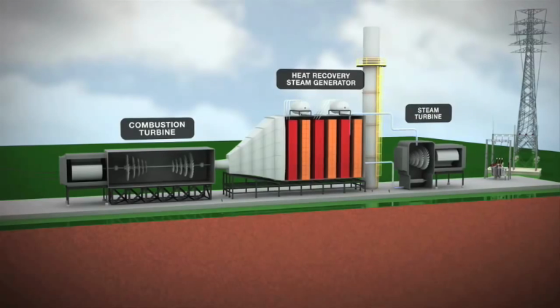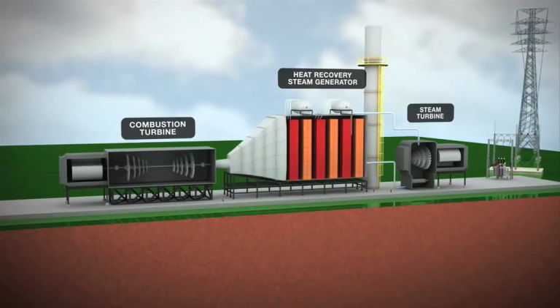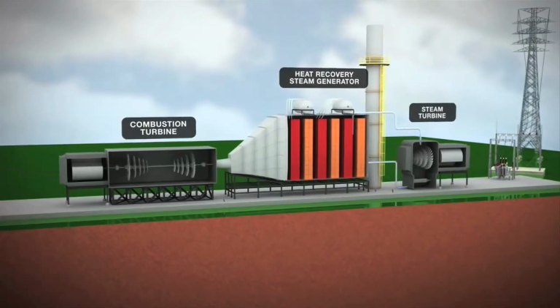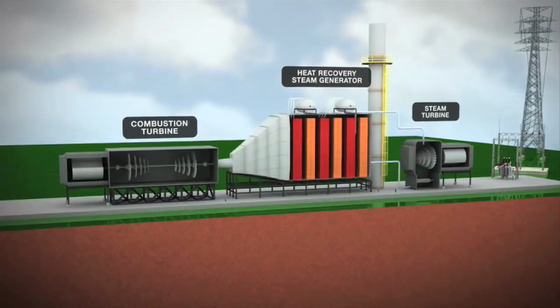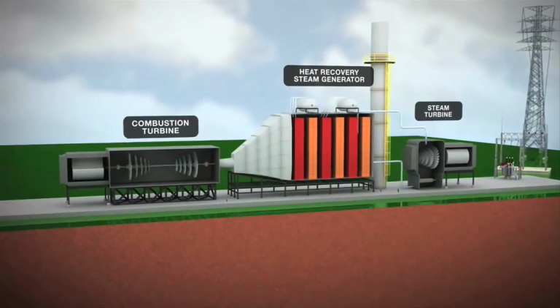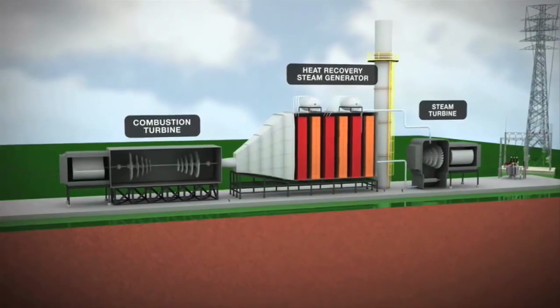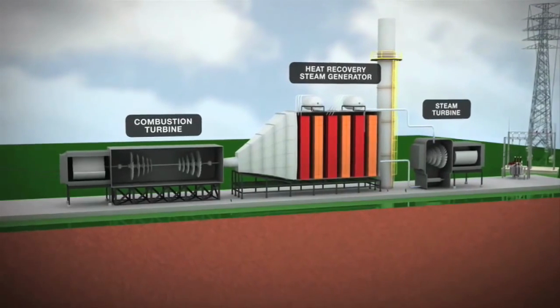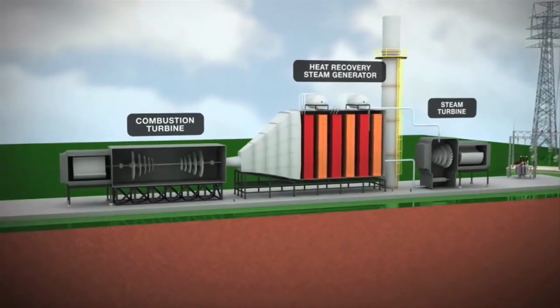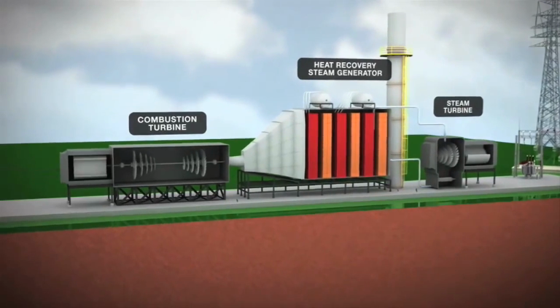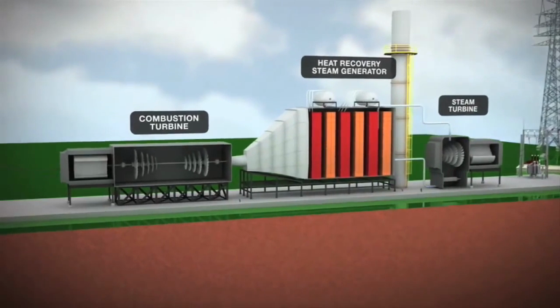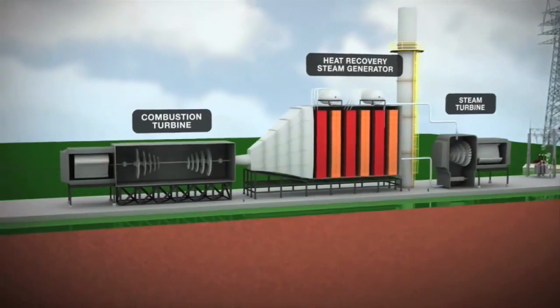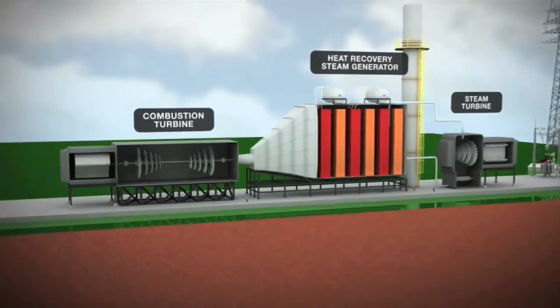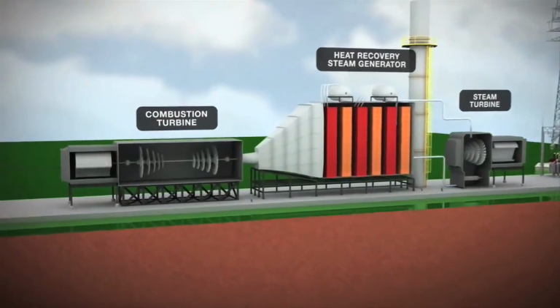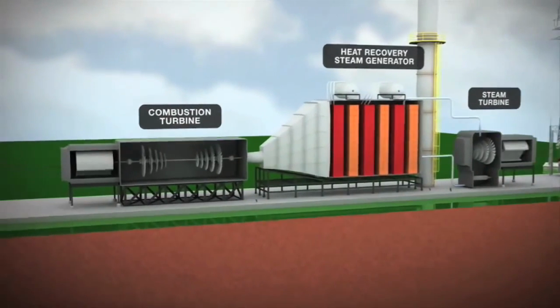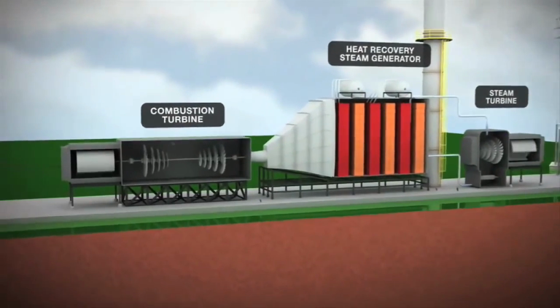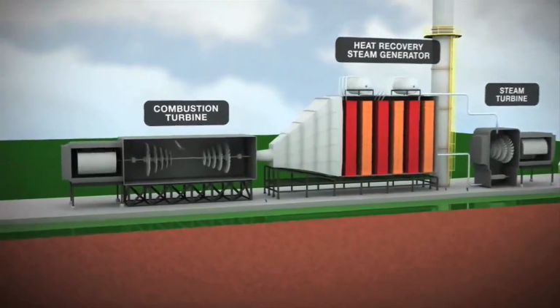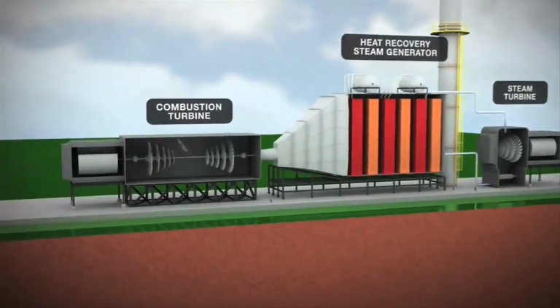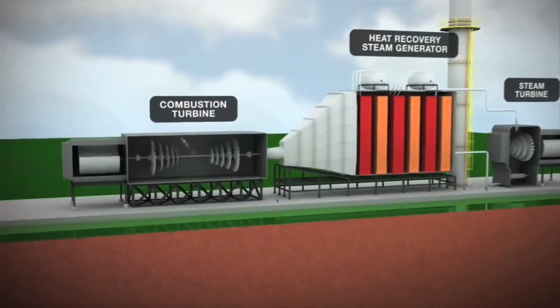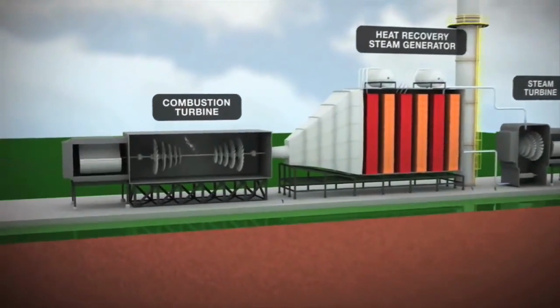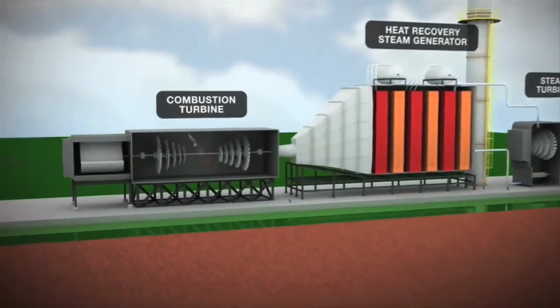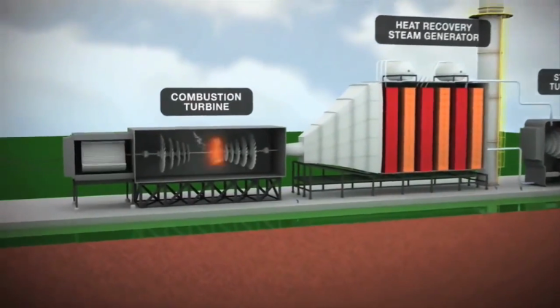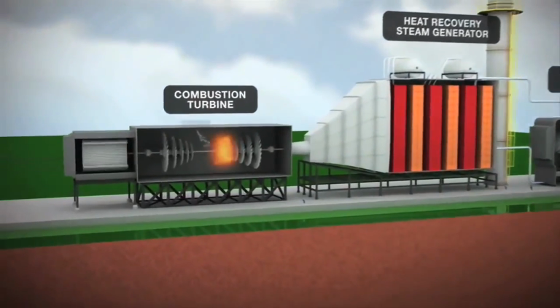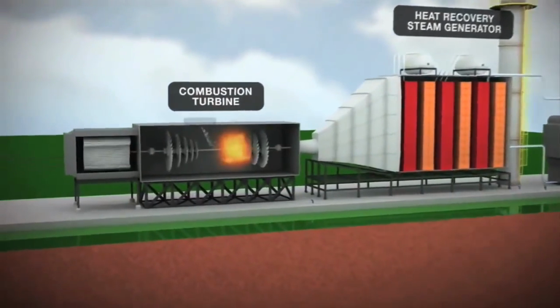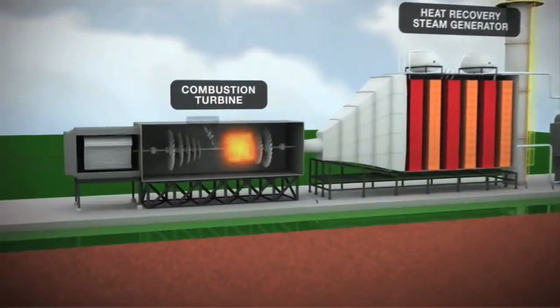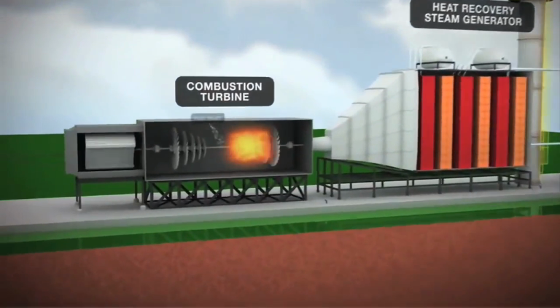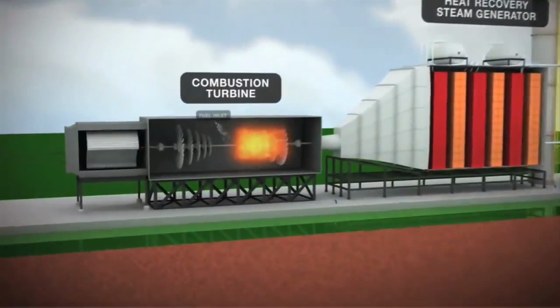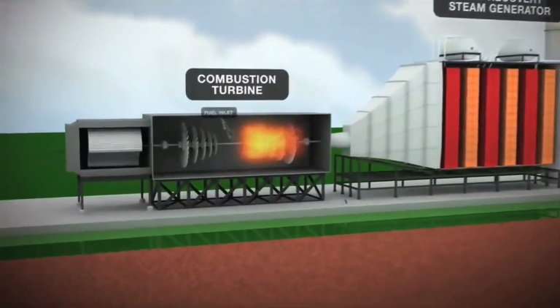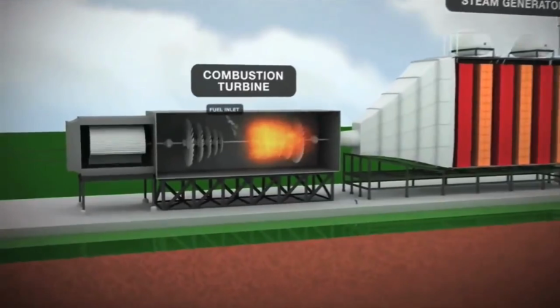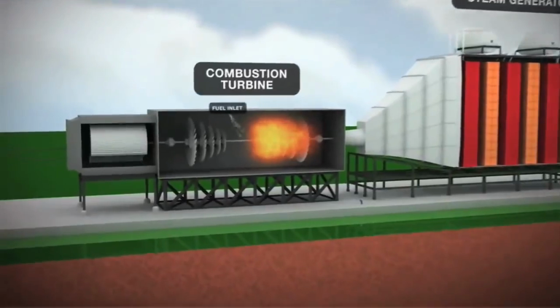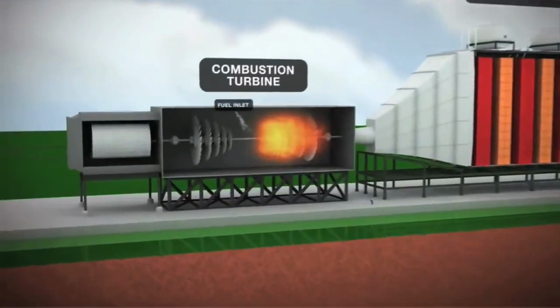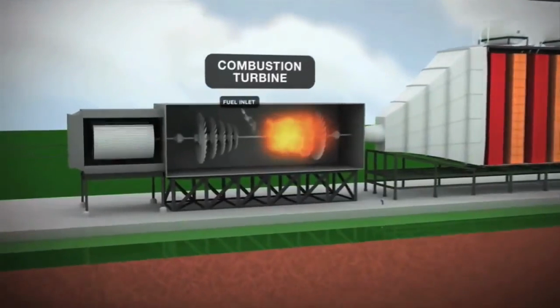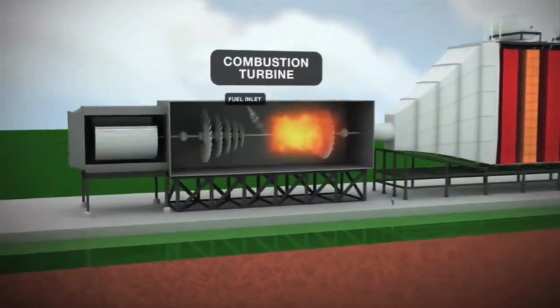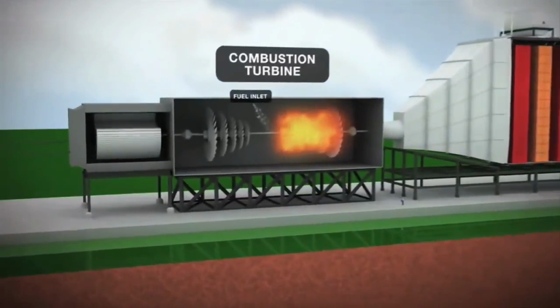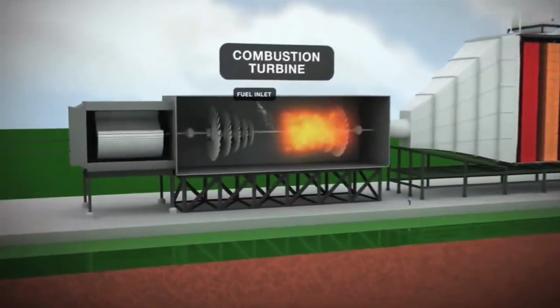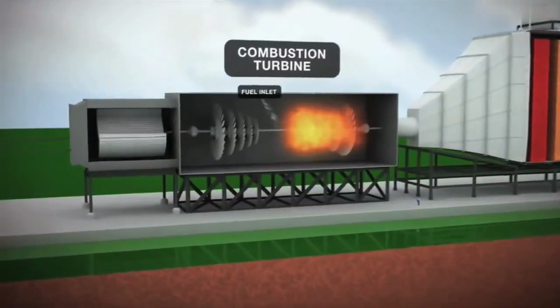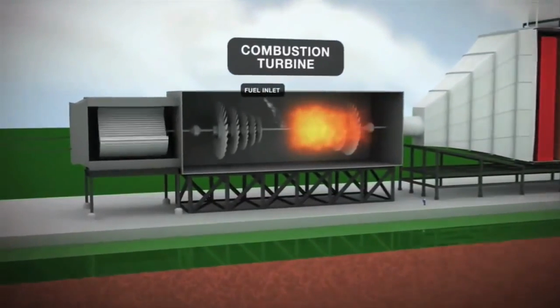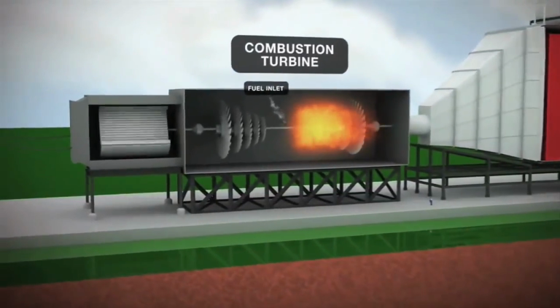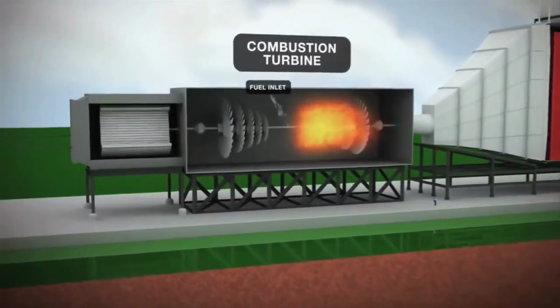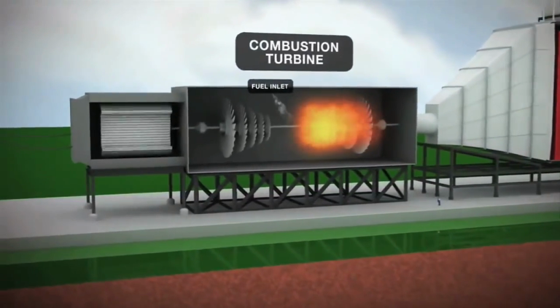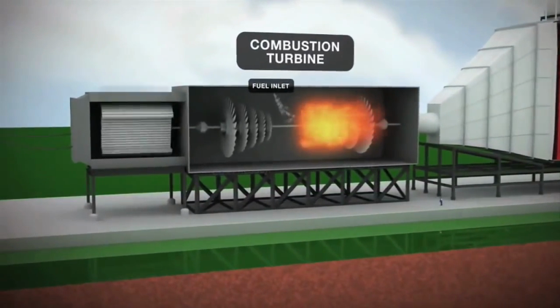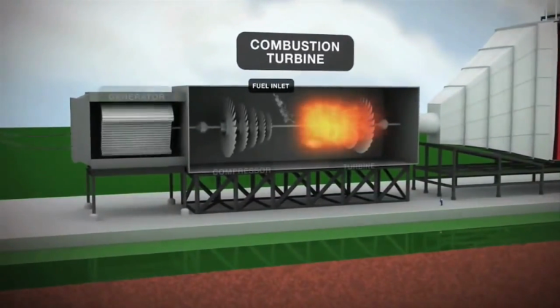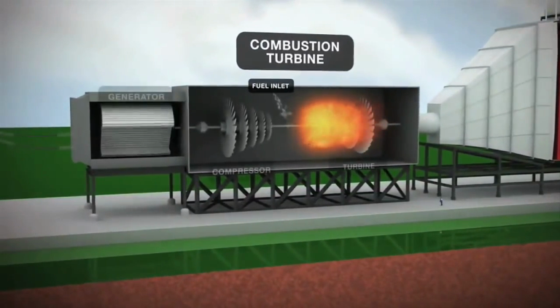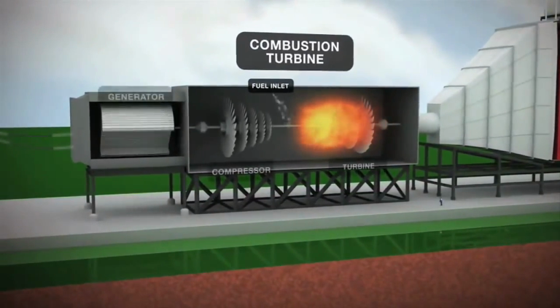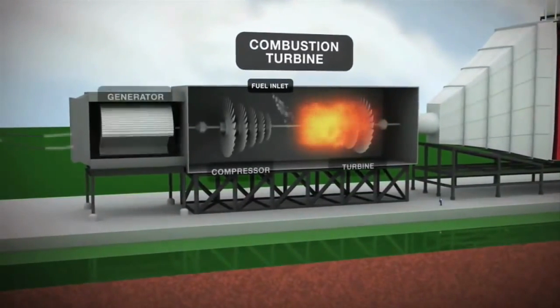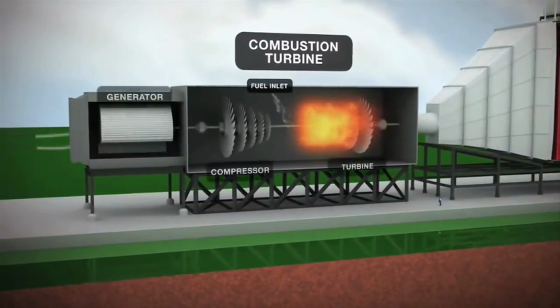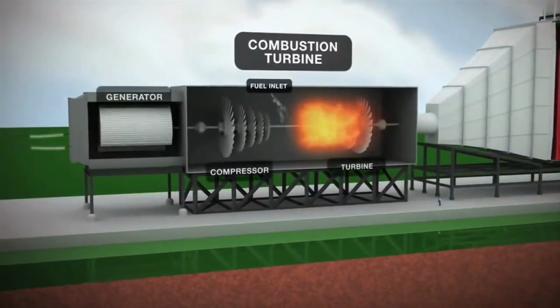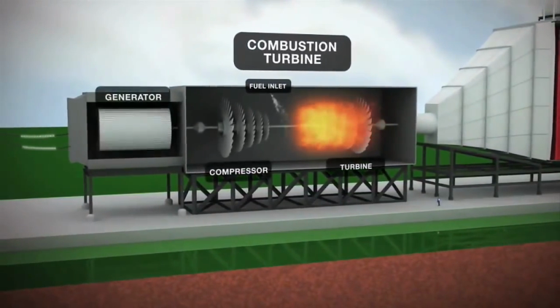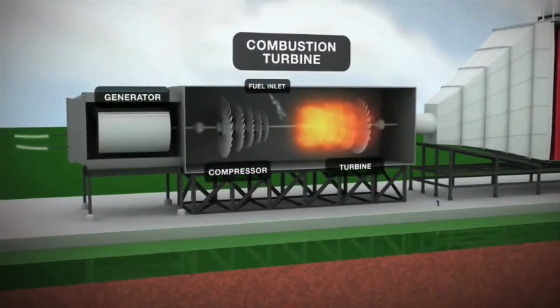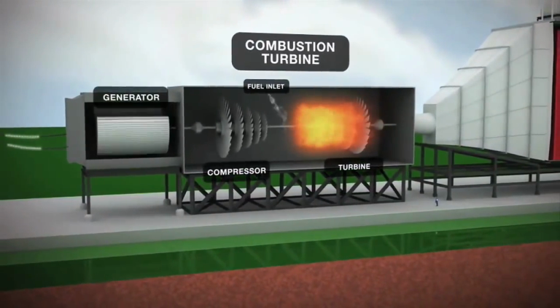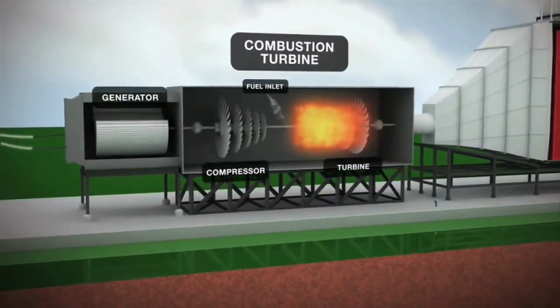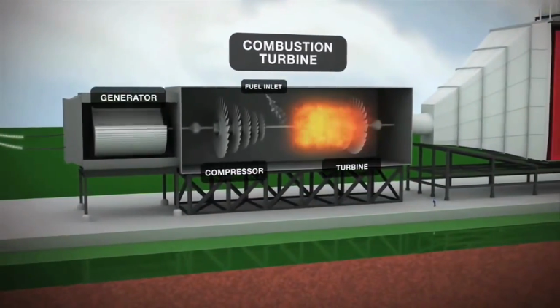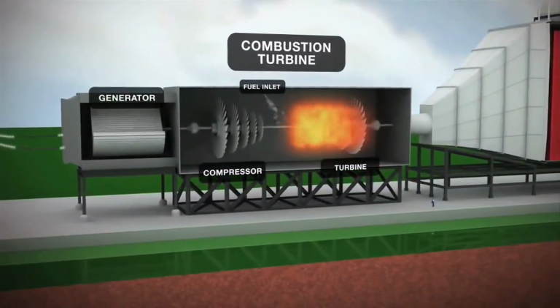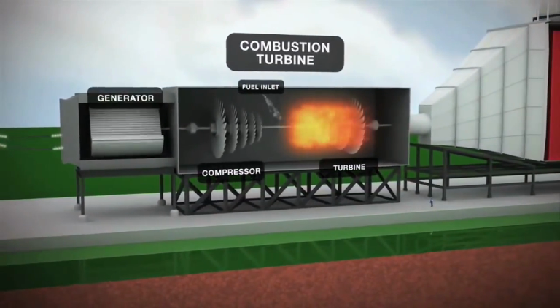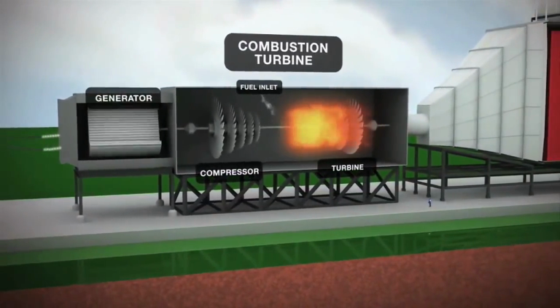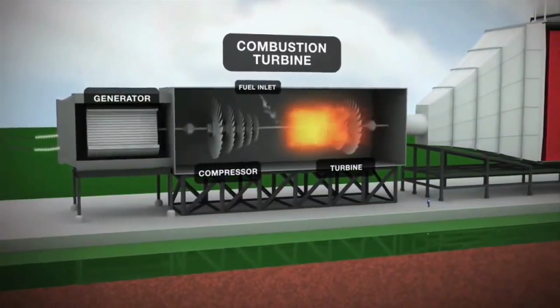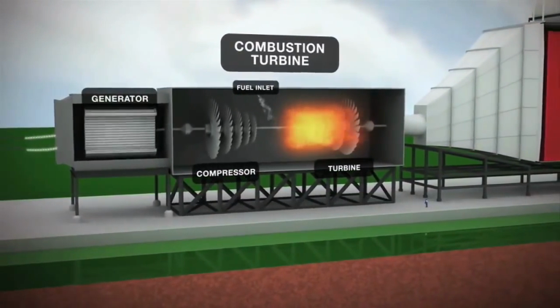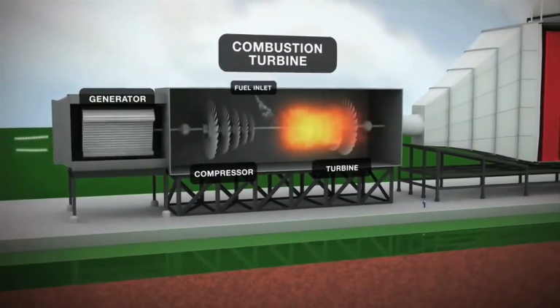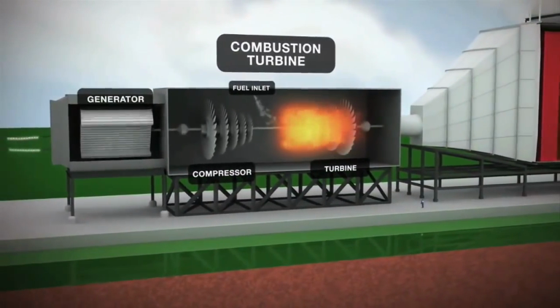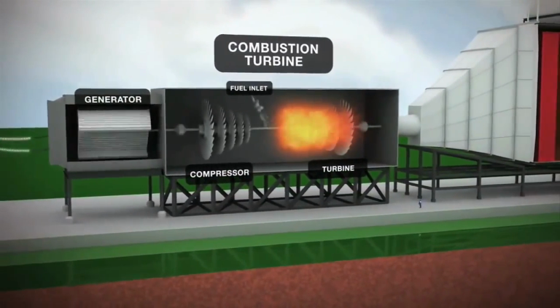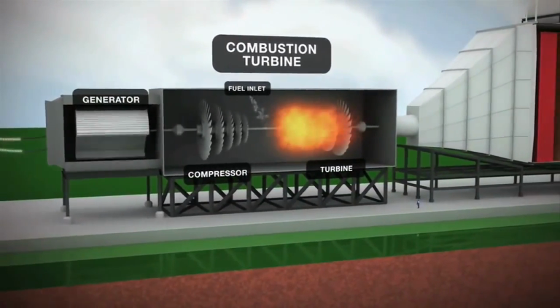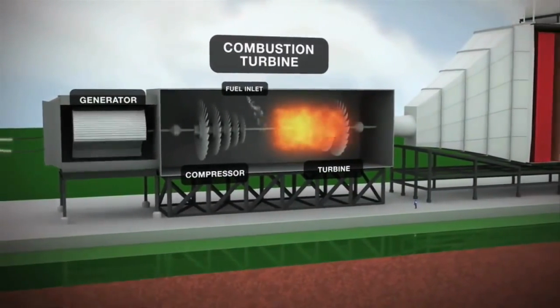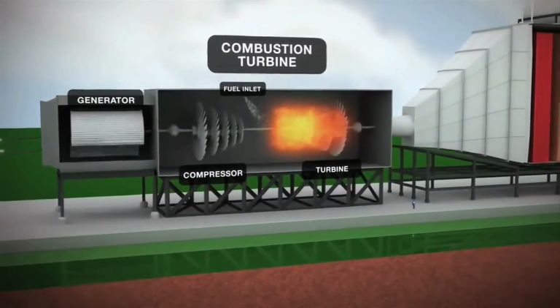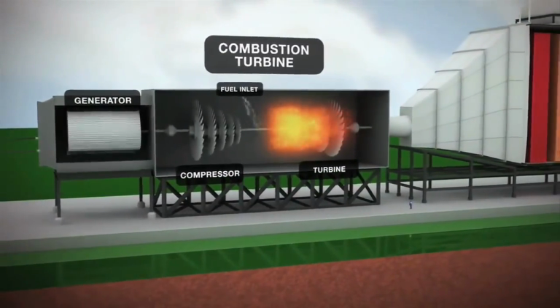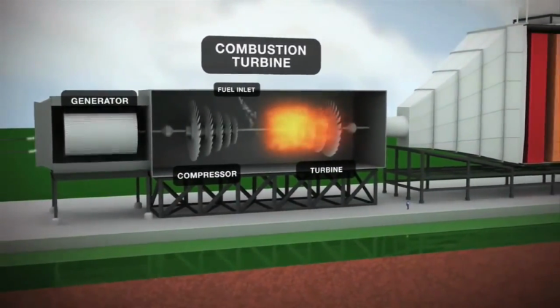In the first cycle, fuel is burned and the resulting combustion gases power two turbine generators to produce electricity.